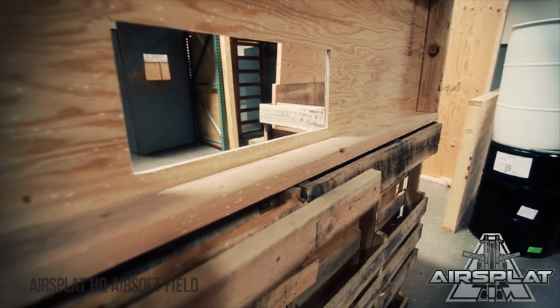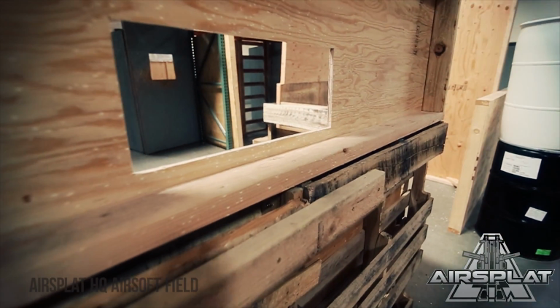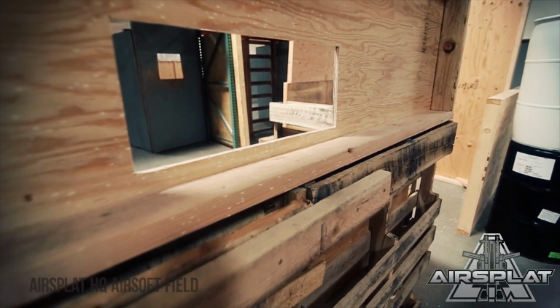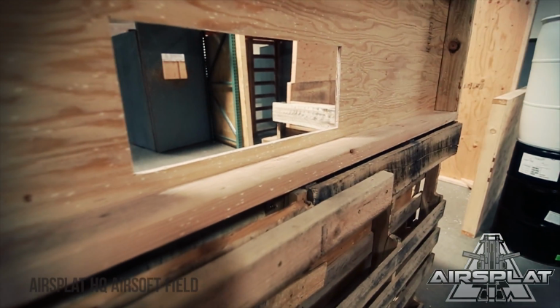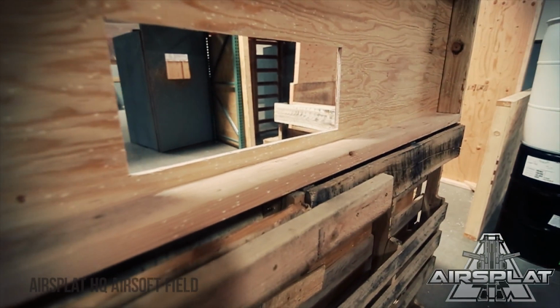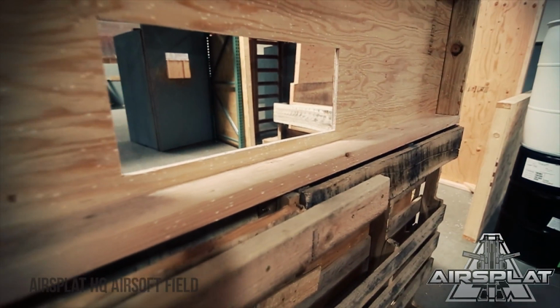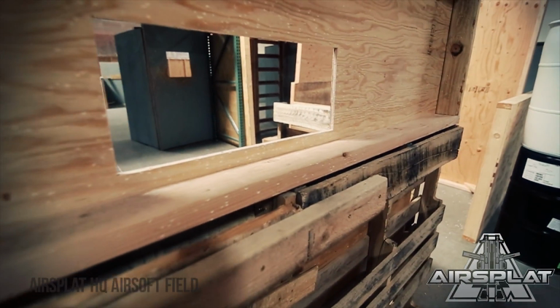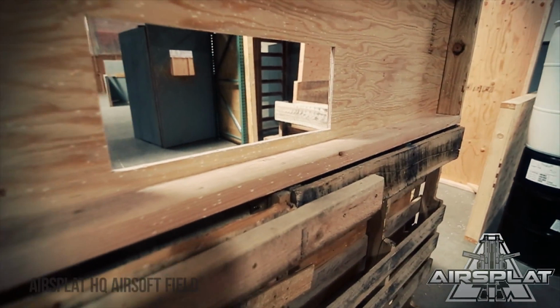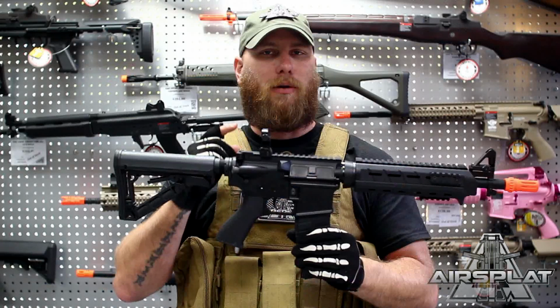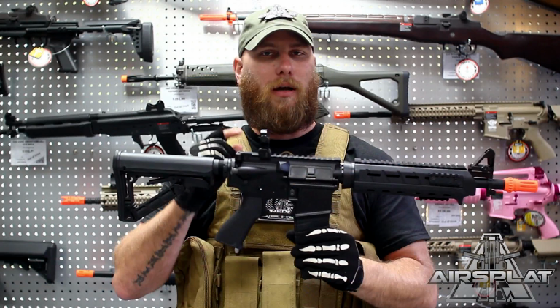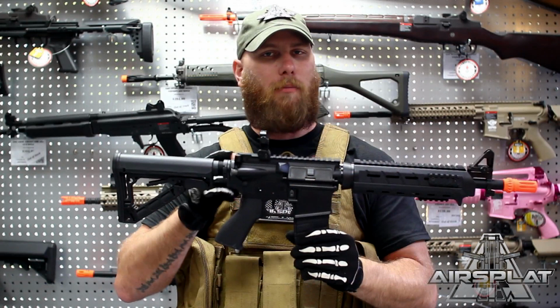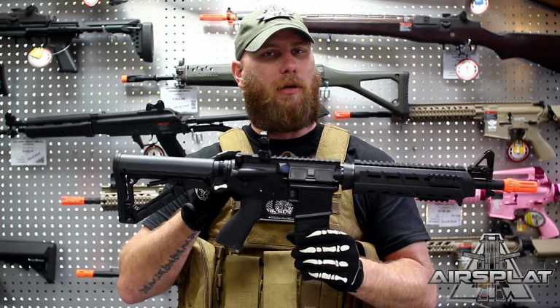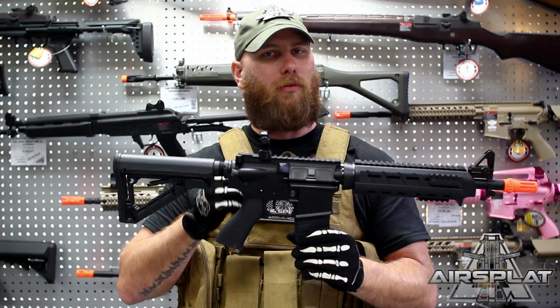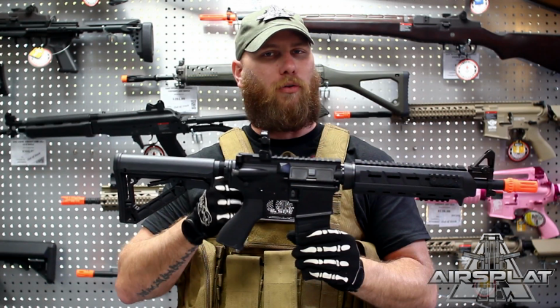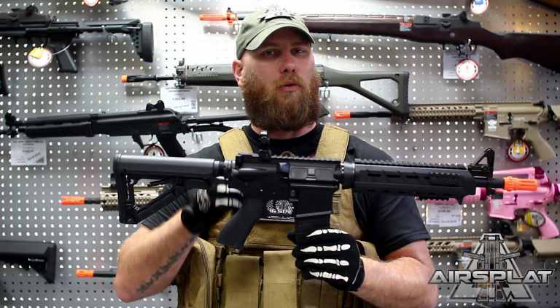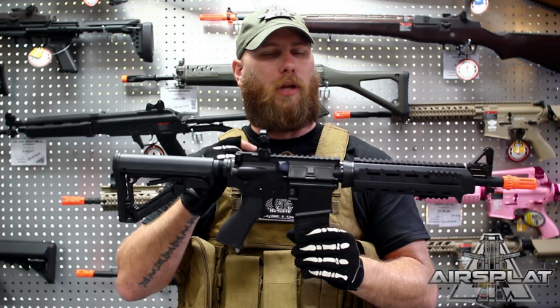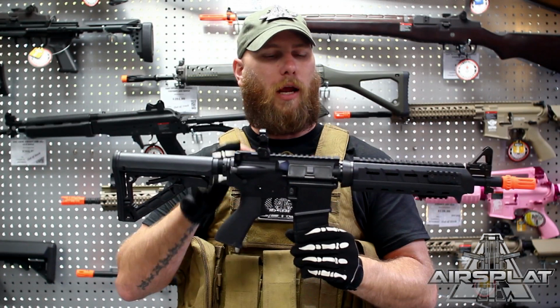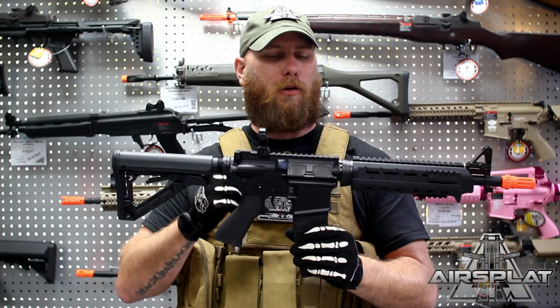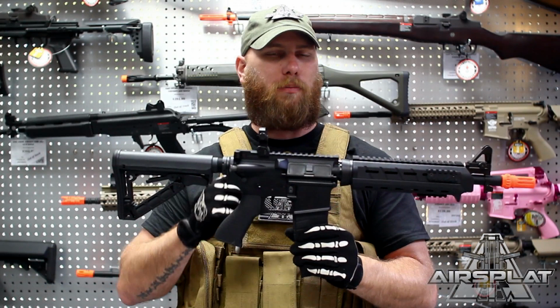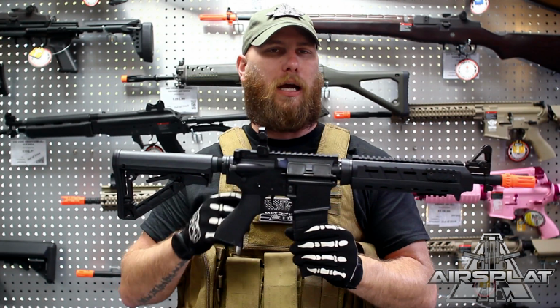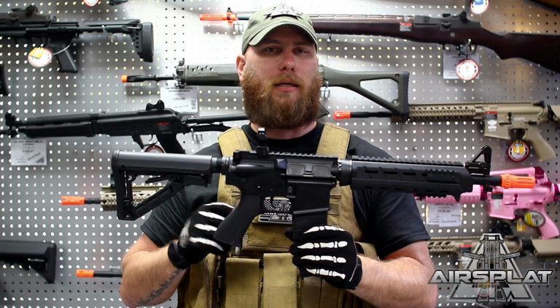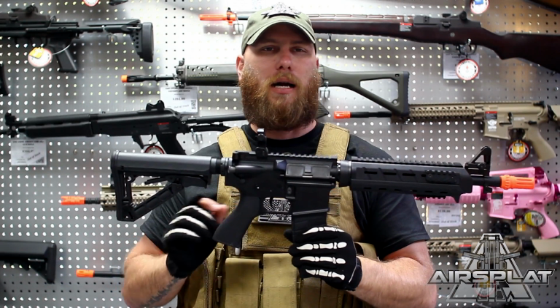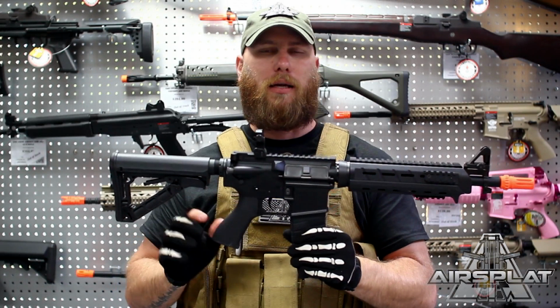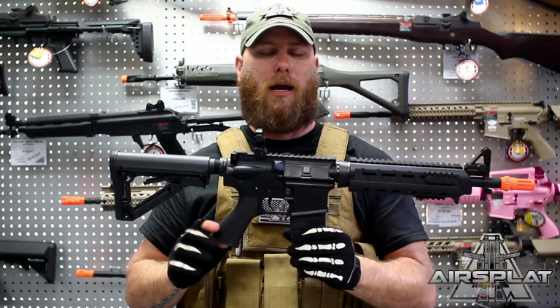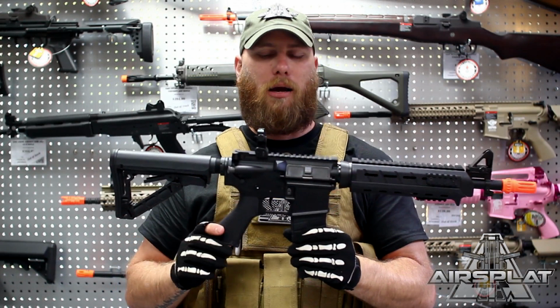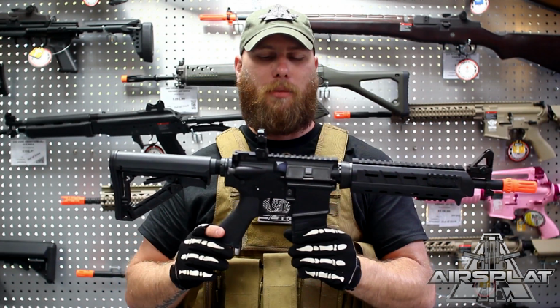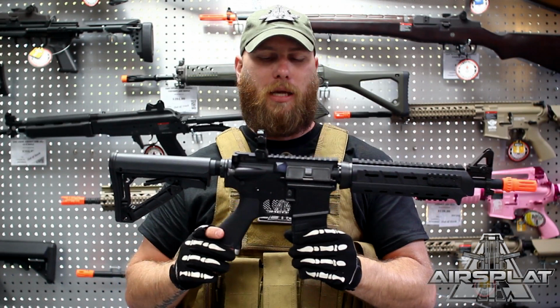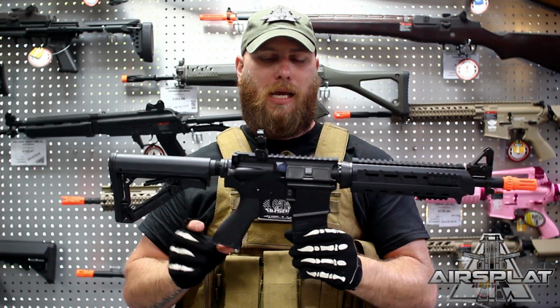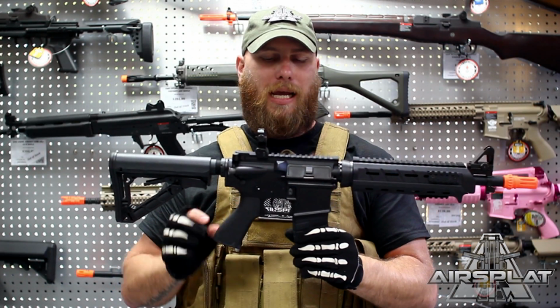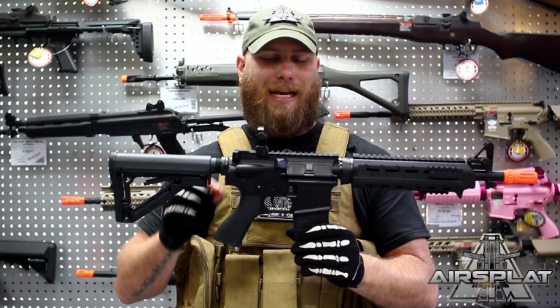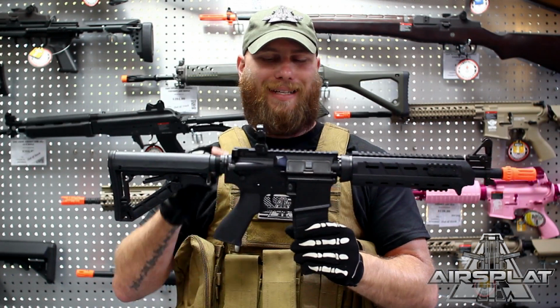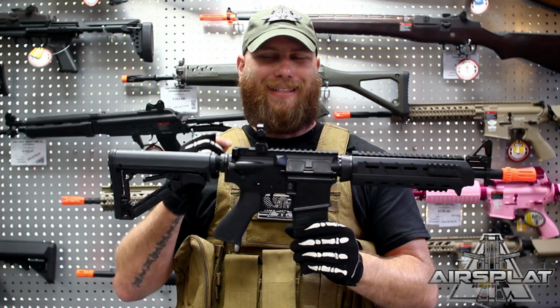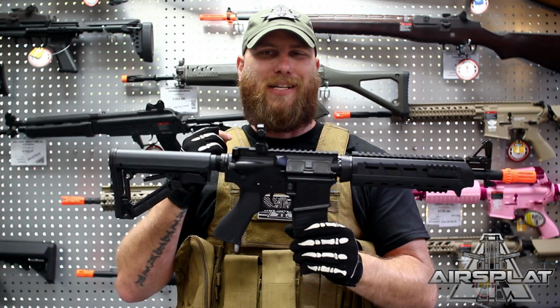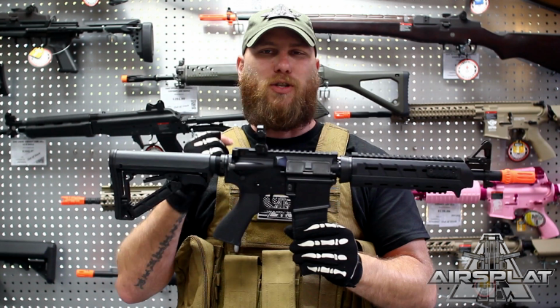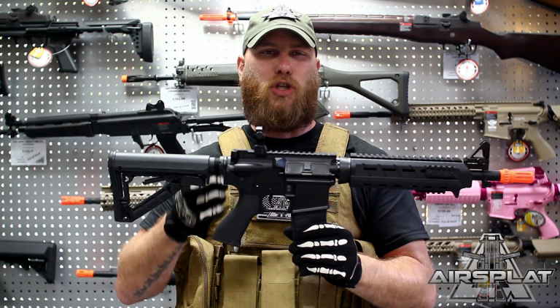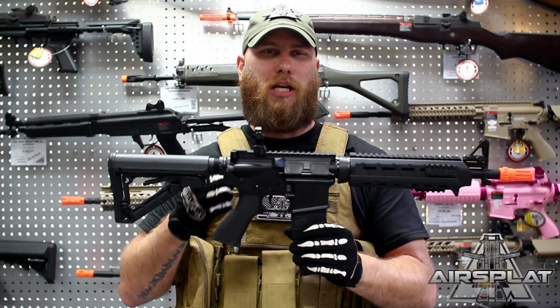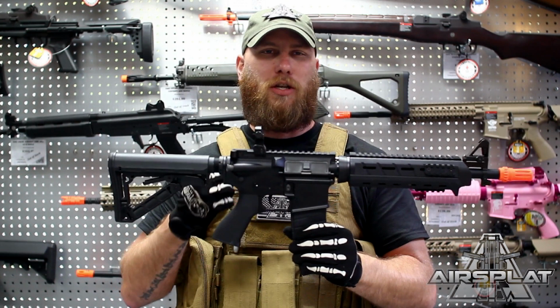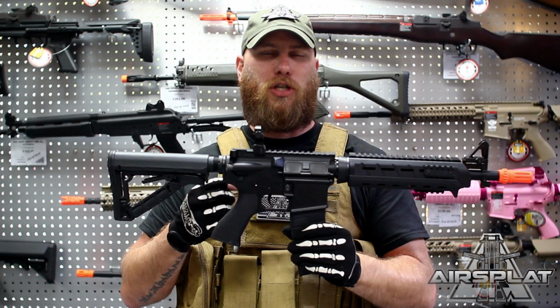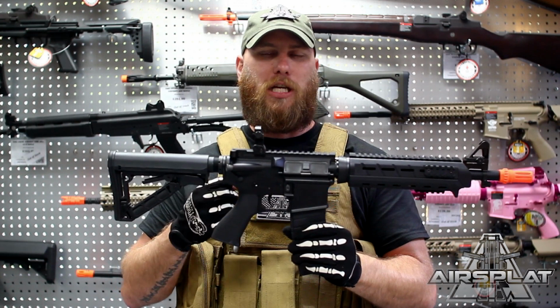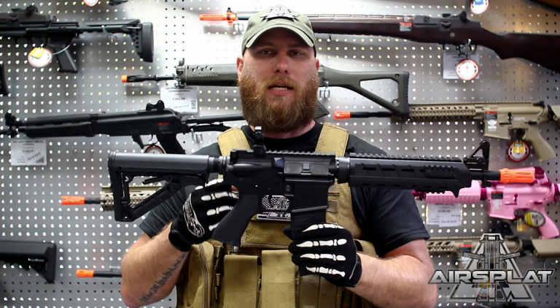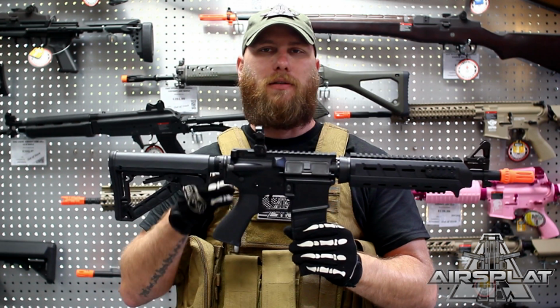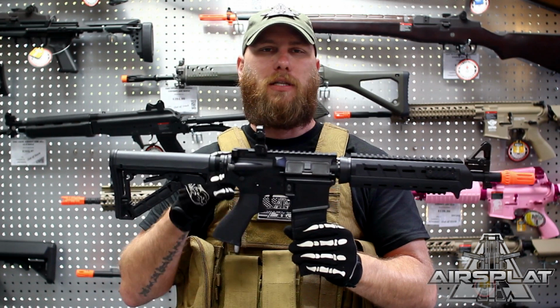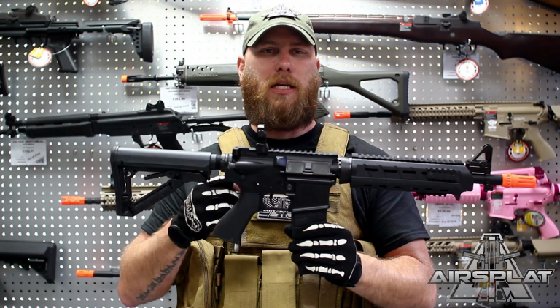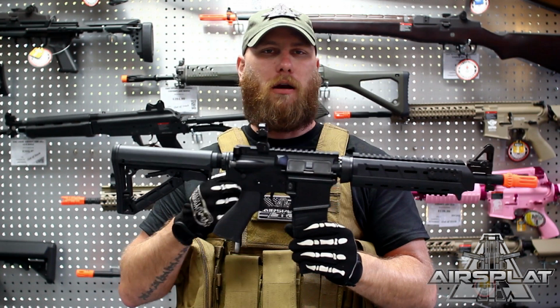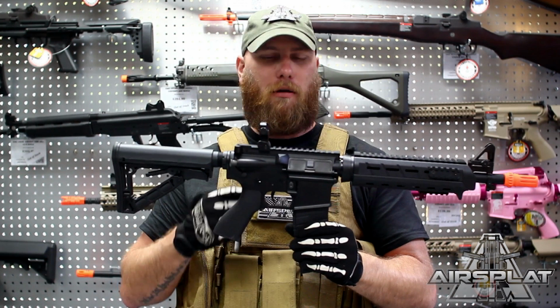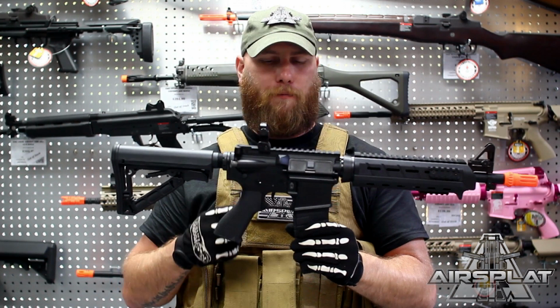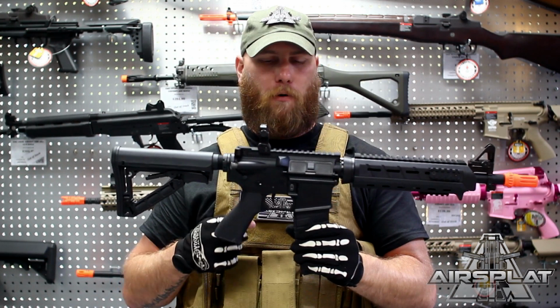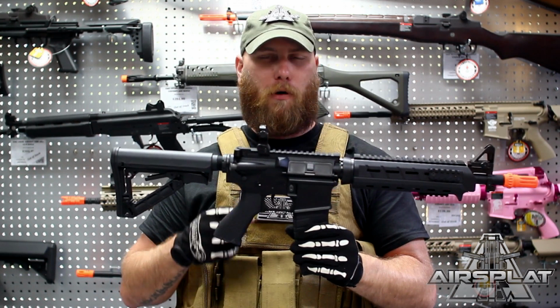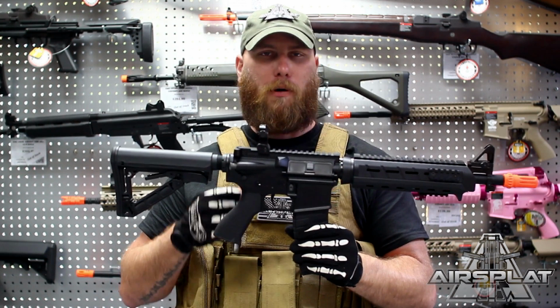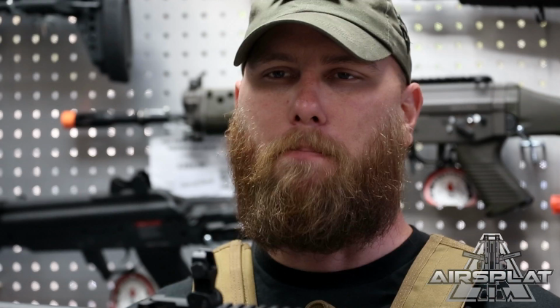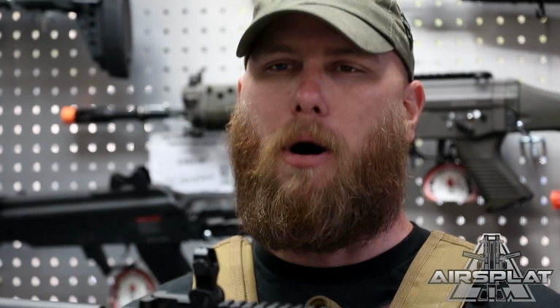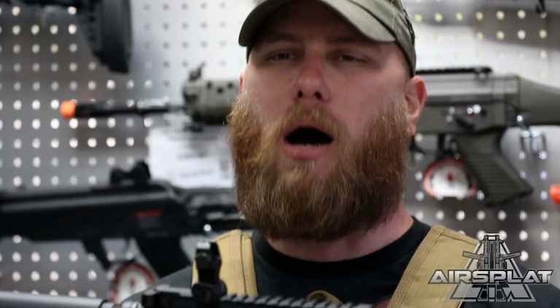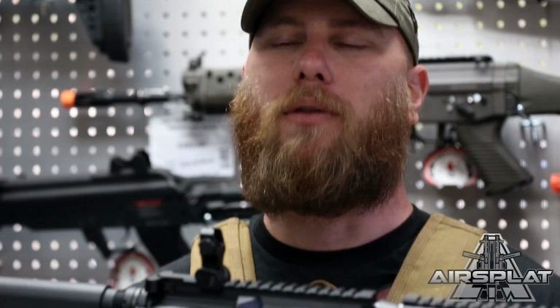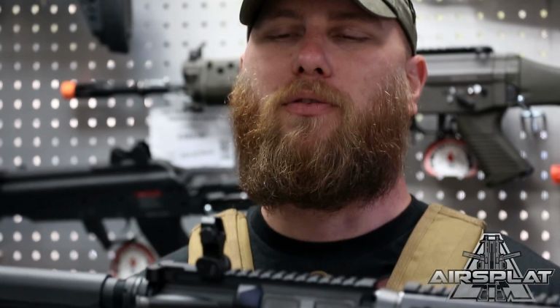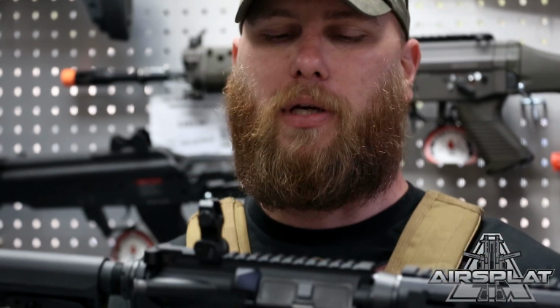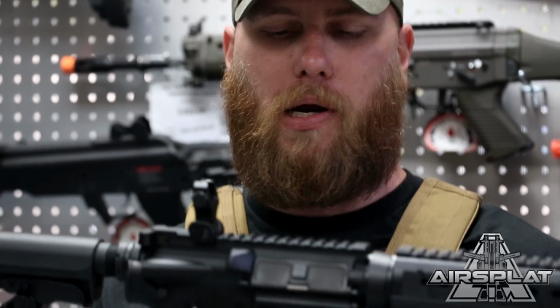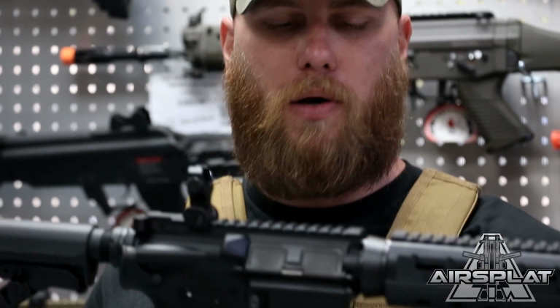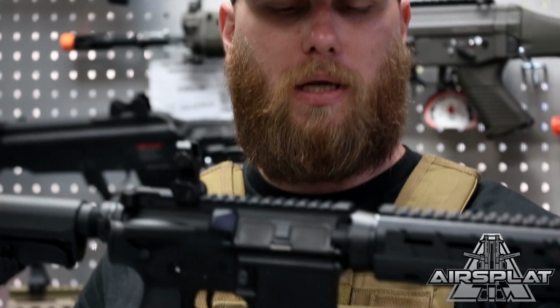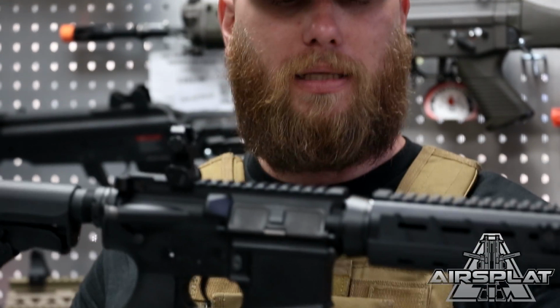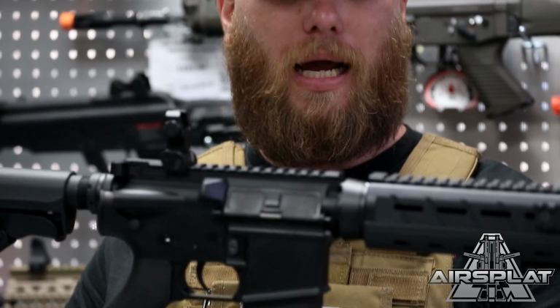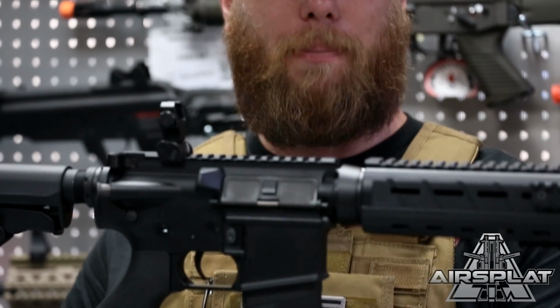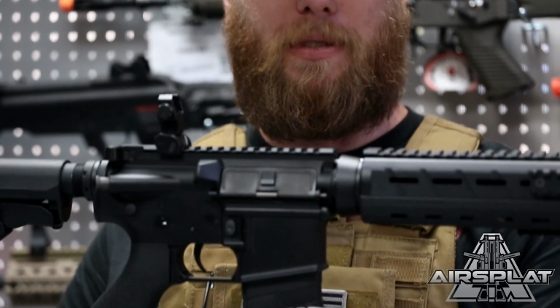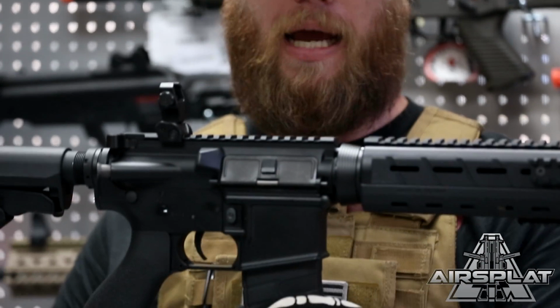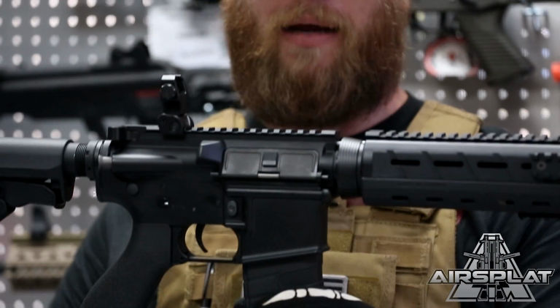Make sure you check it out — coming soon to airsplat.com. It is the G&G TR4 Mod0 Top Tech.